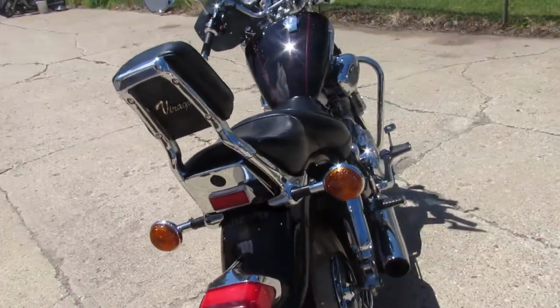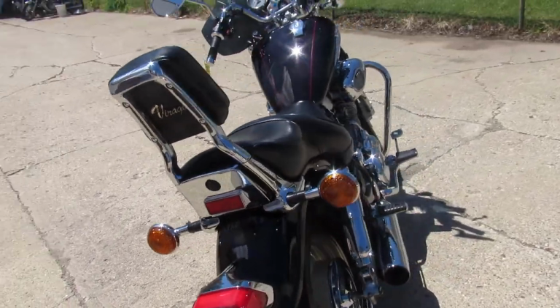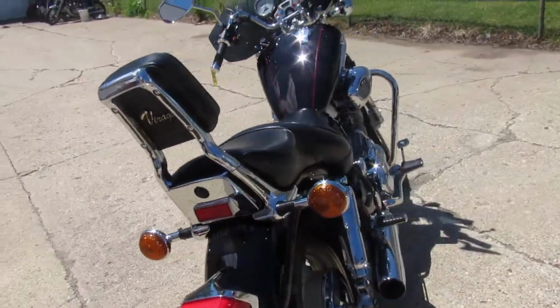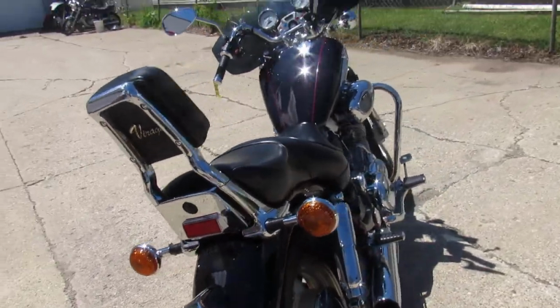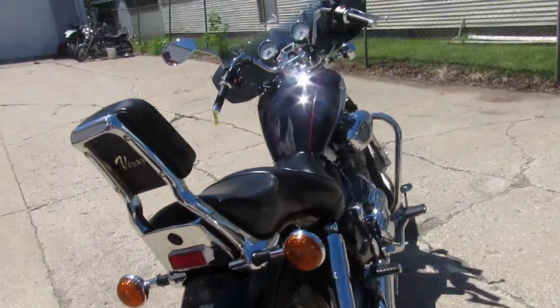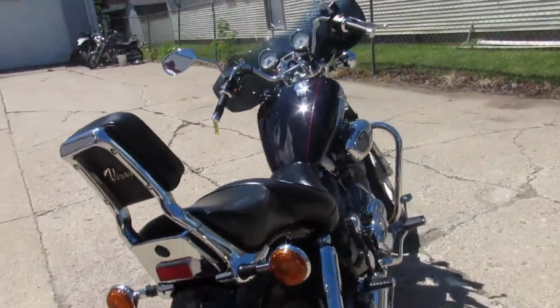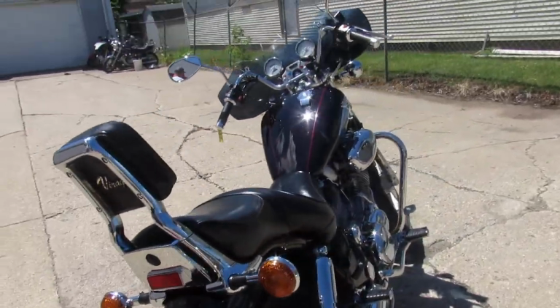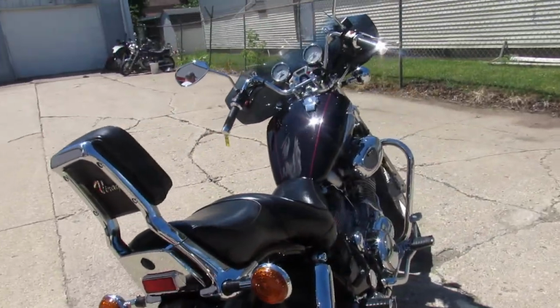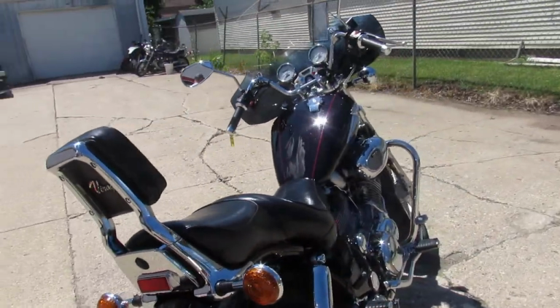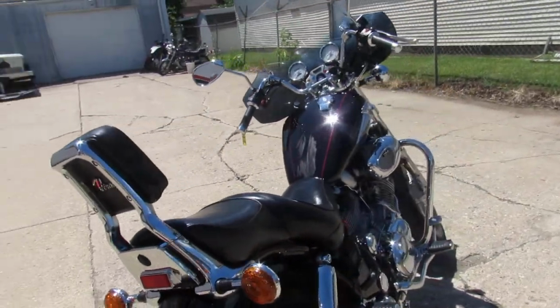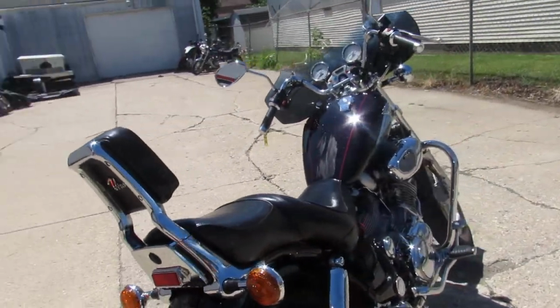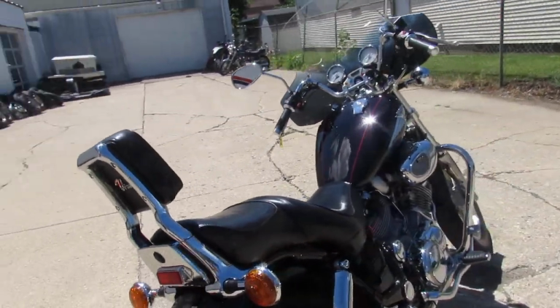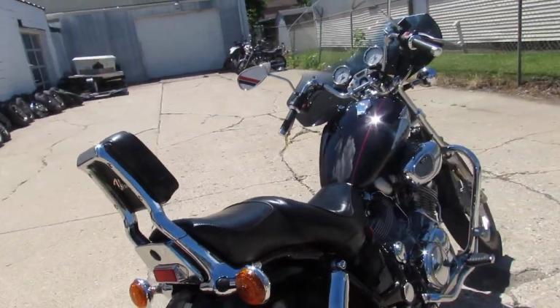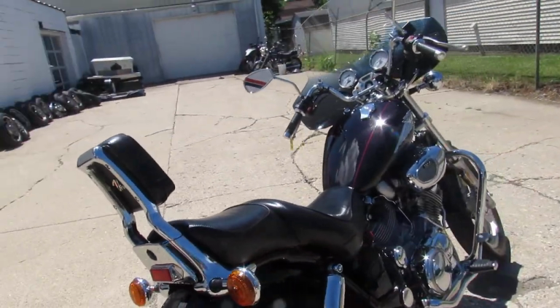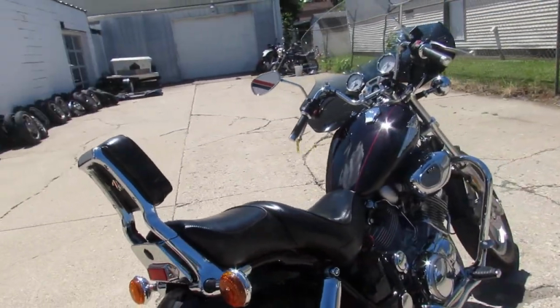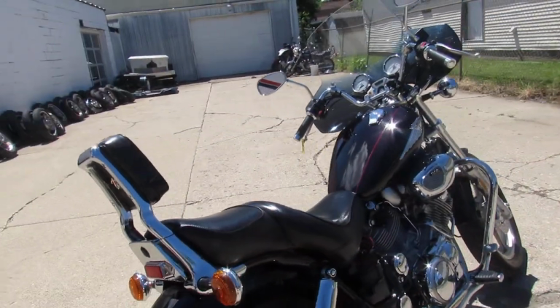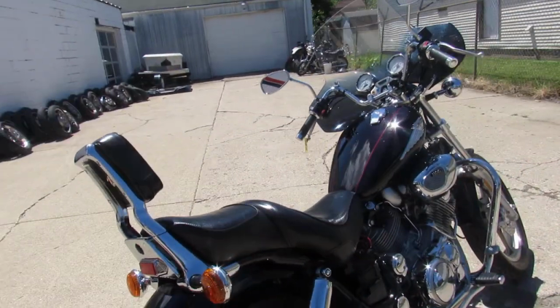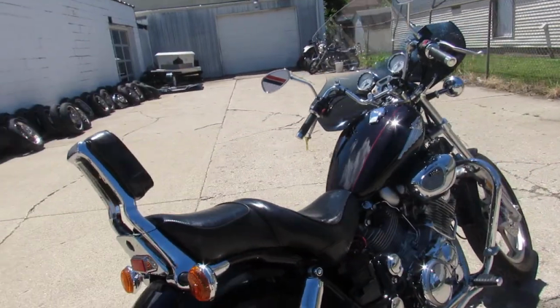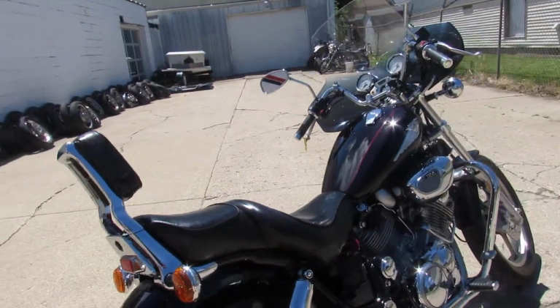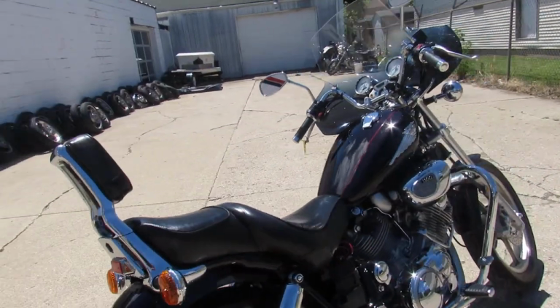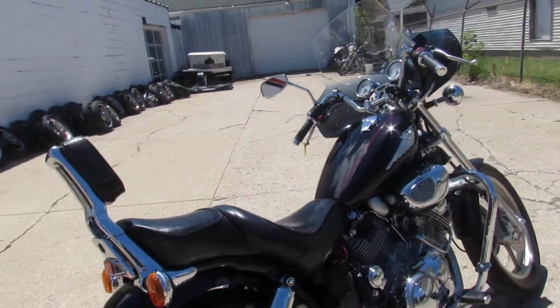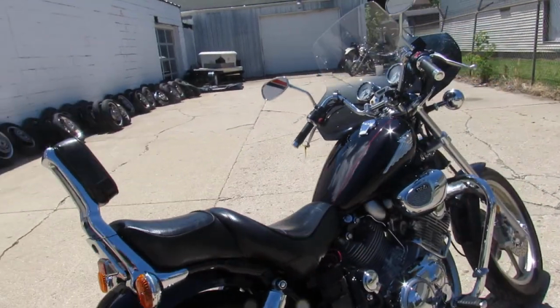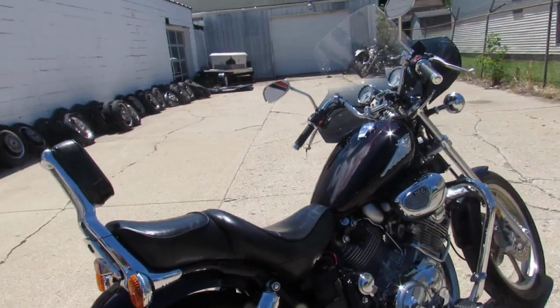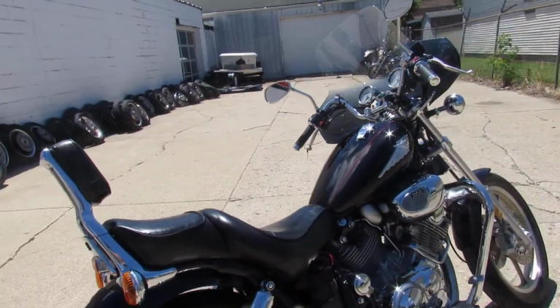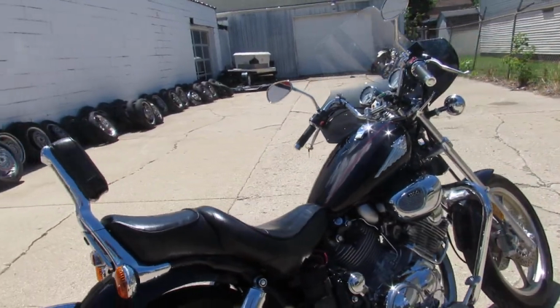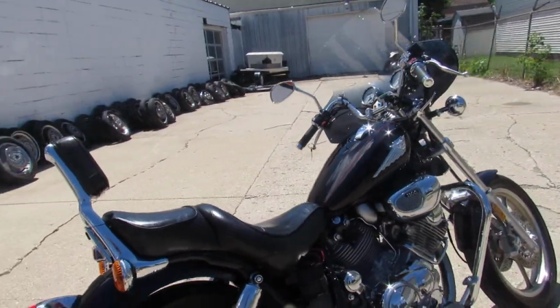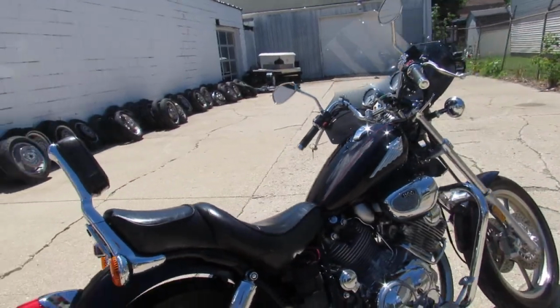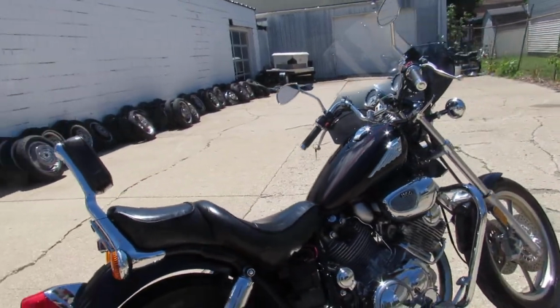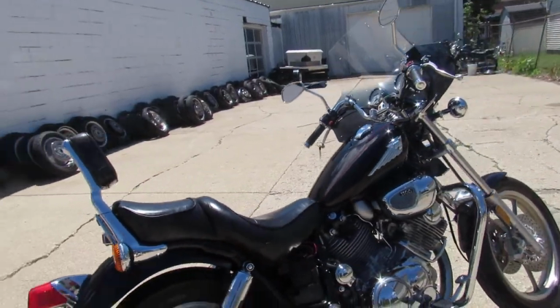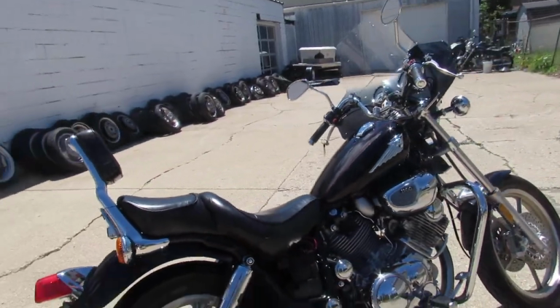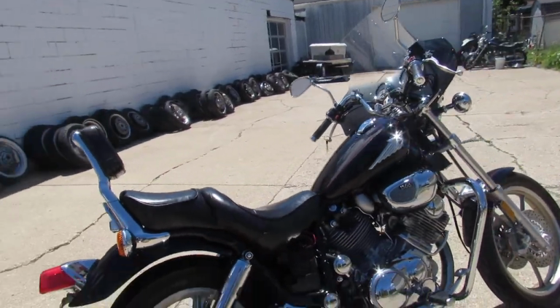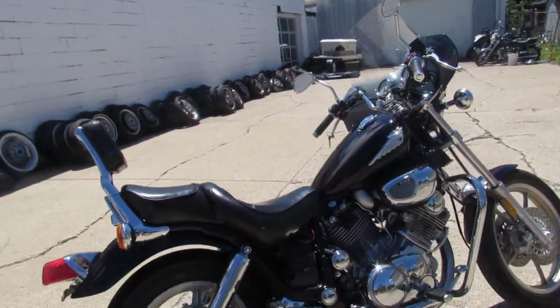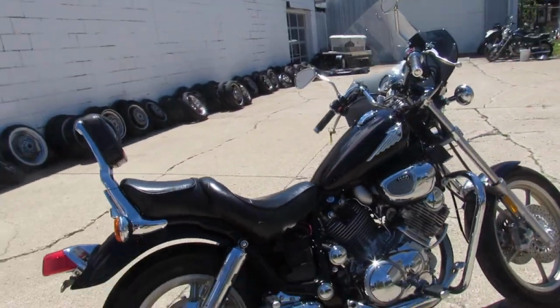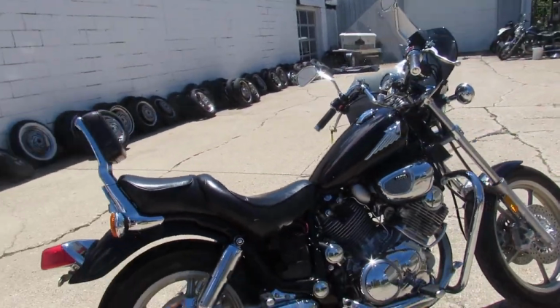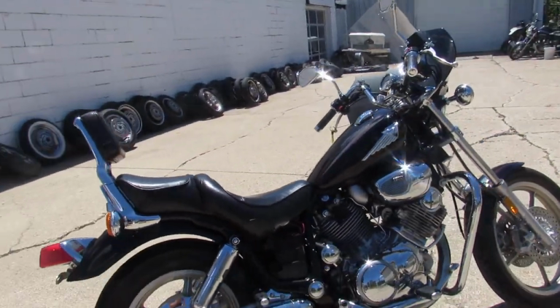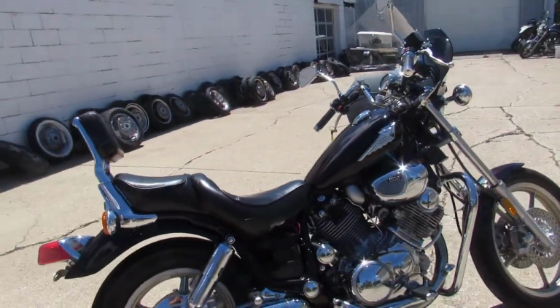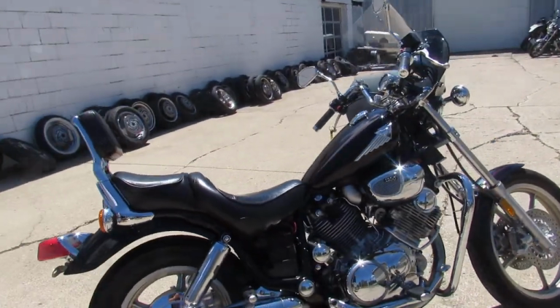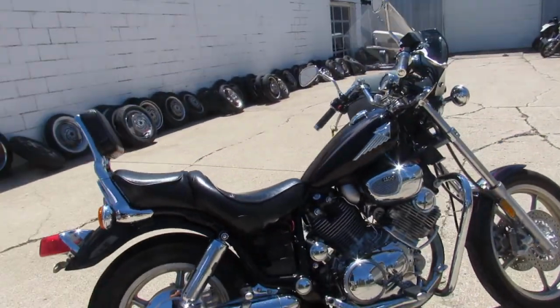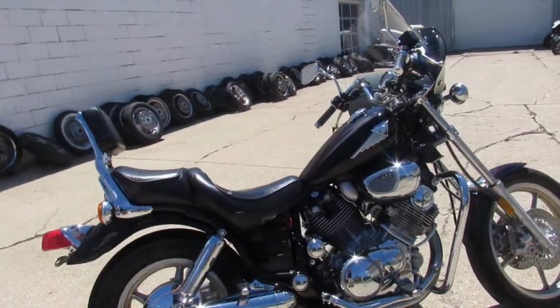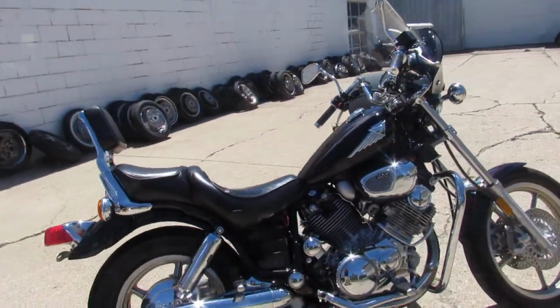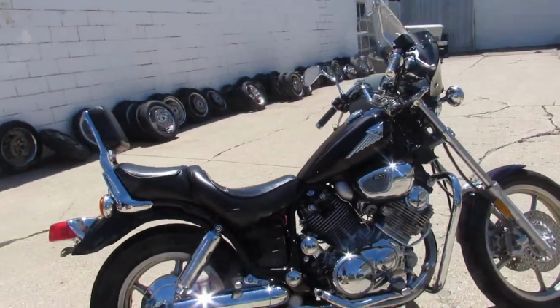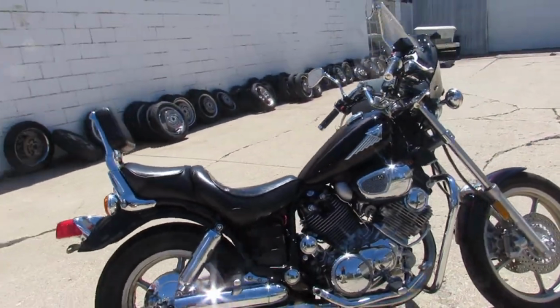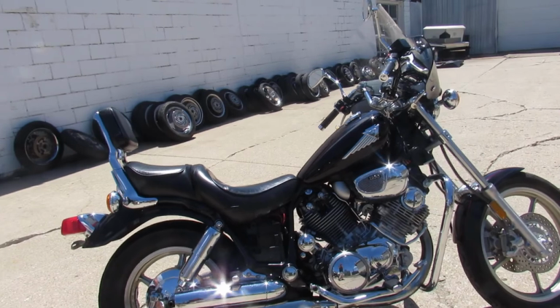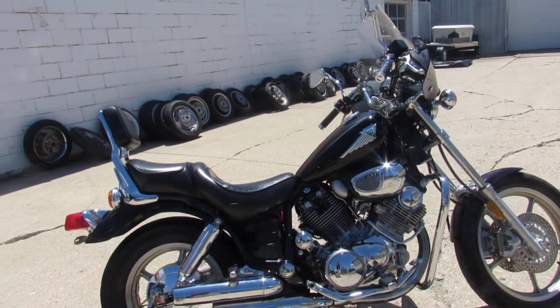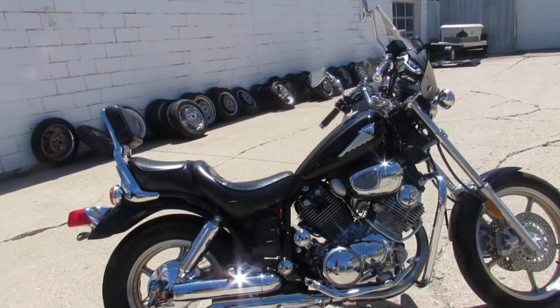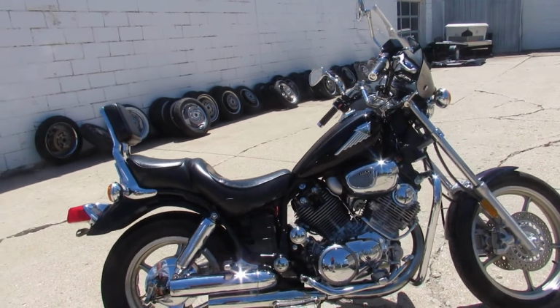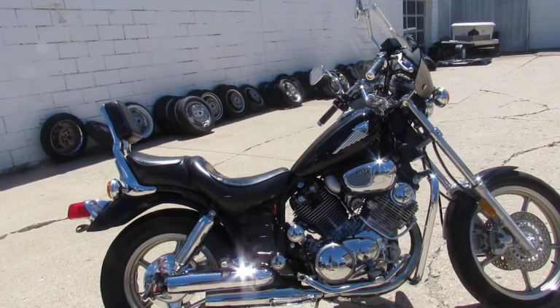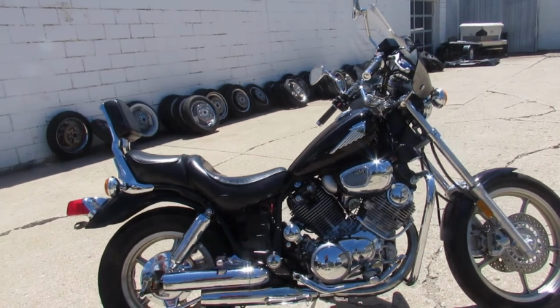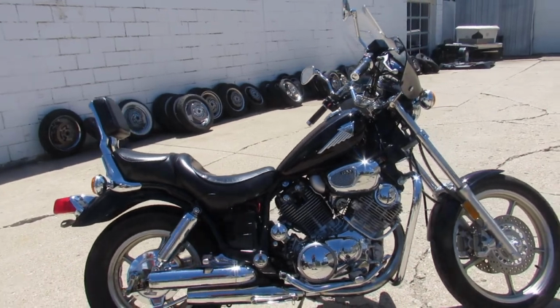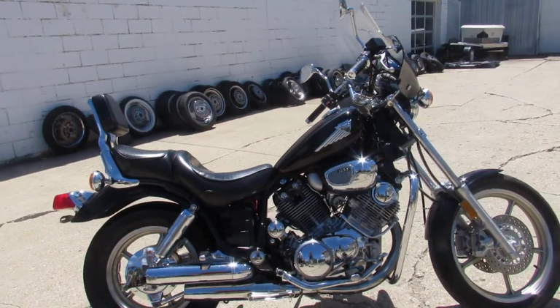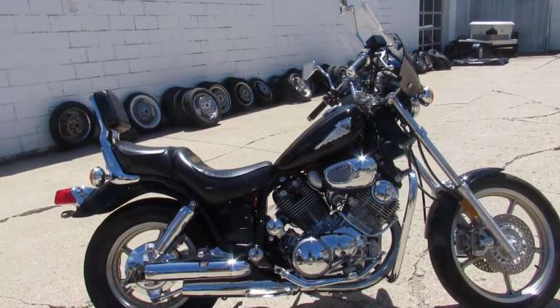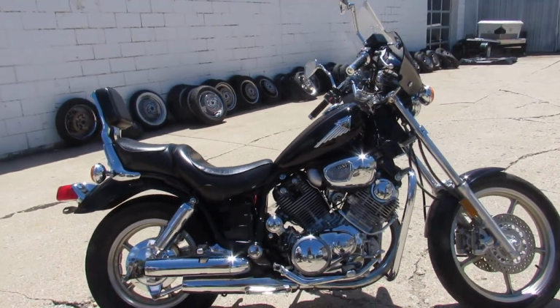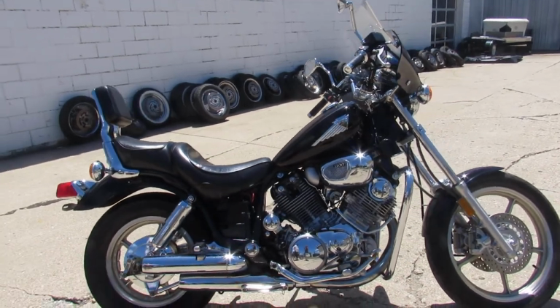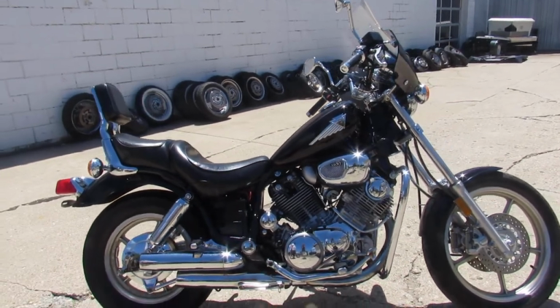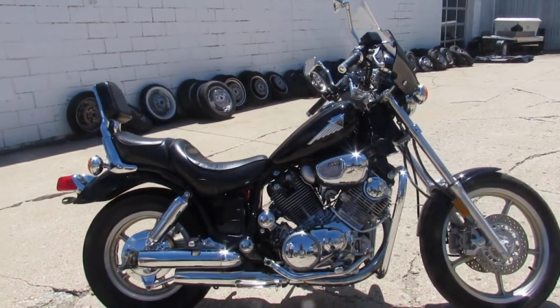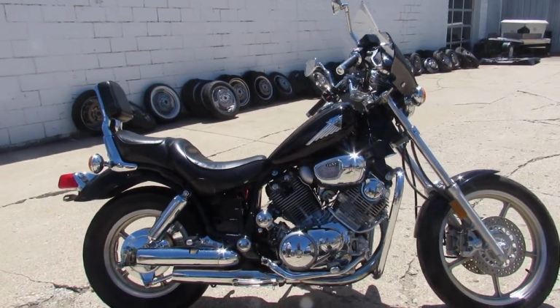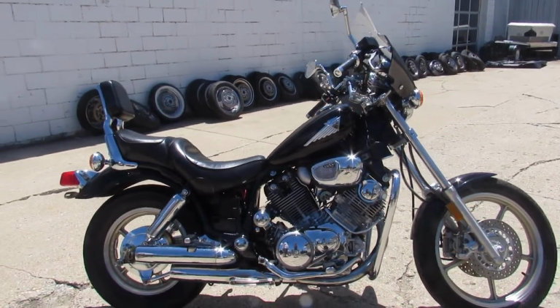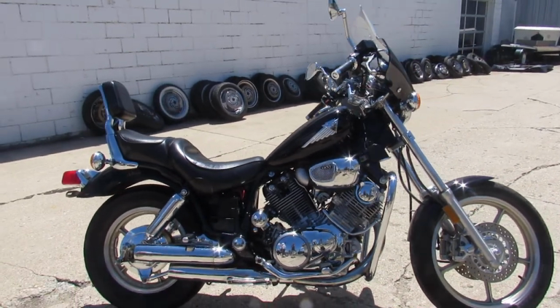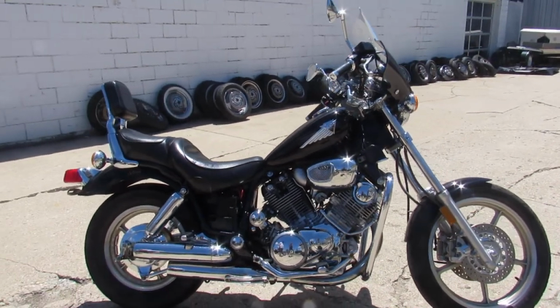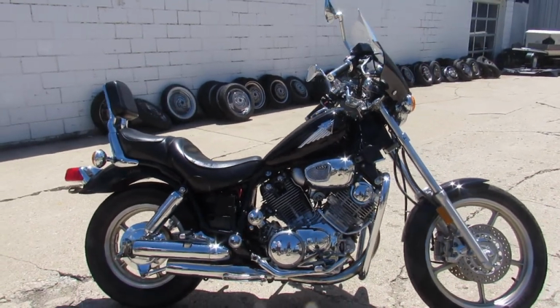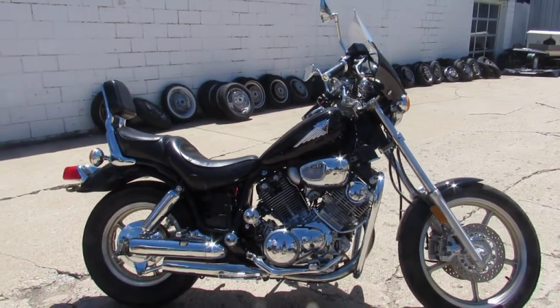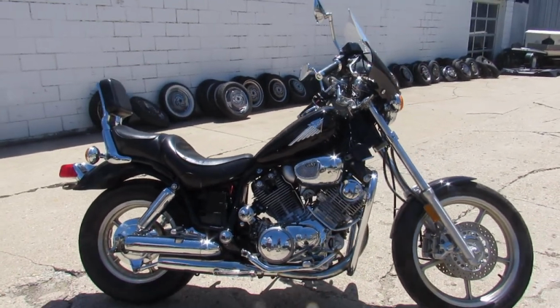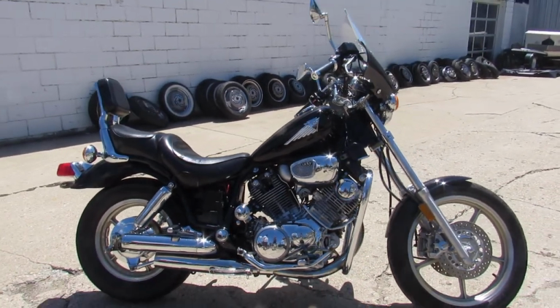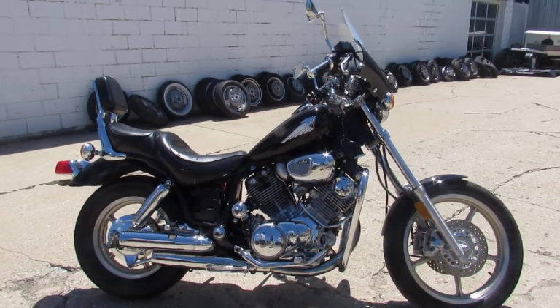Nice big bore cruiser for the money. Give us a call, we'll get it done. 810-648-9500.